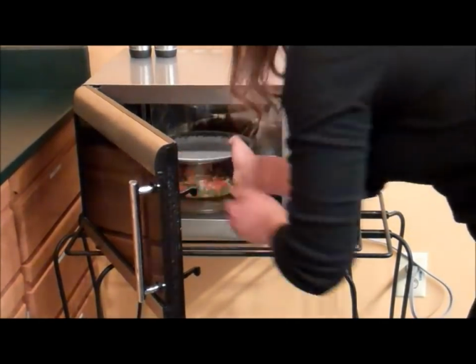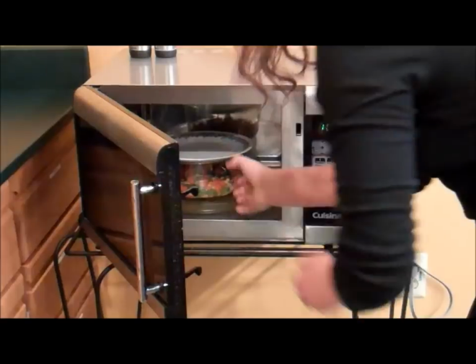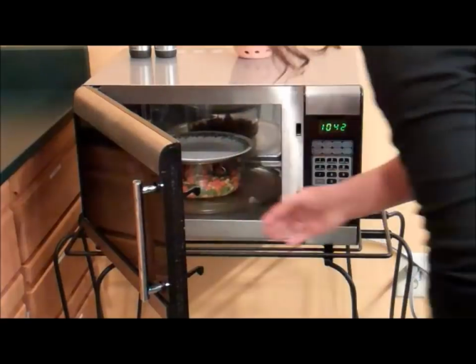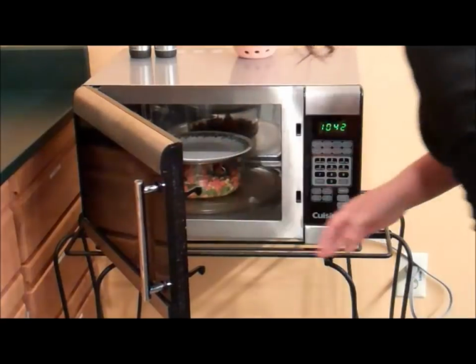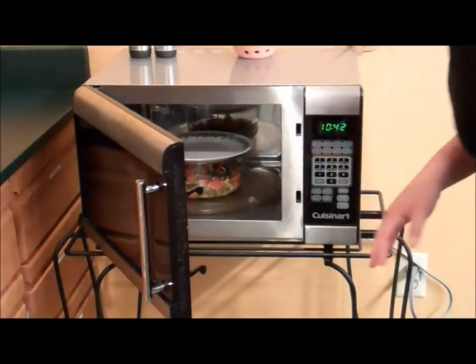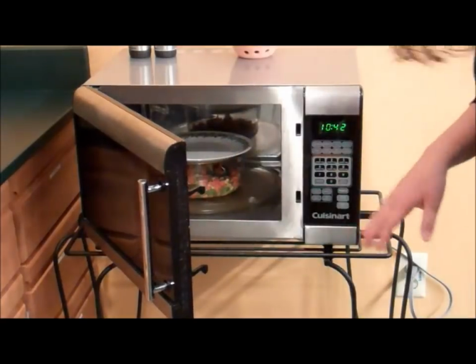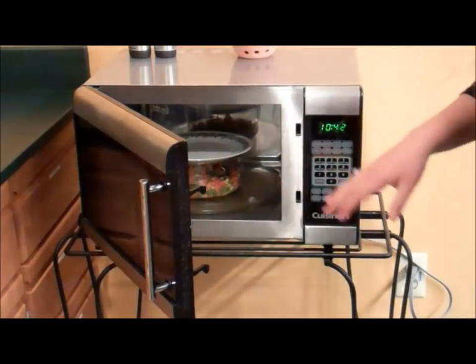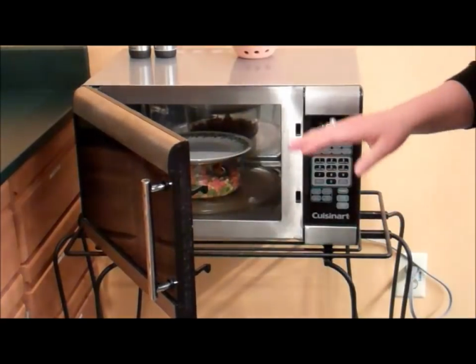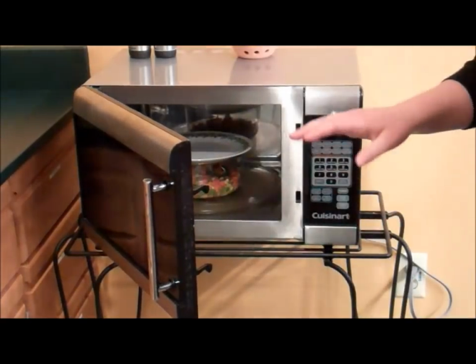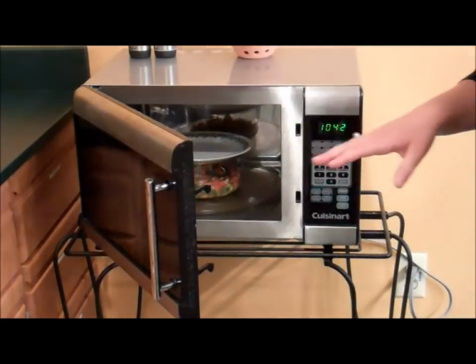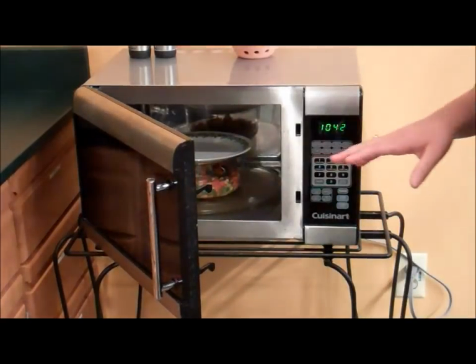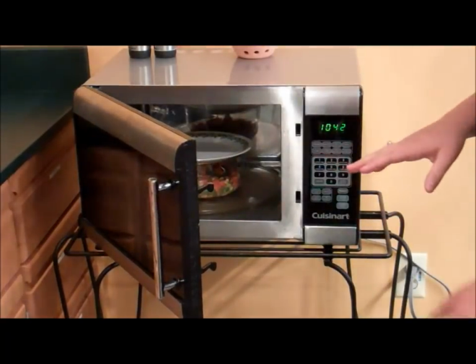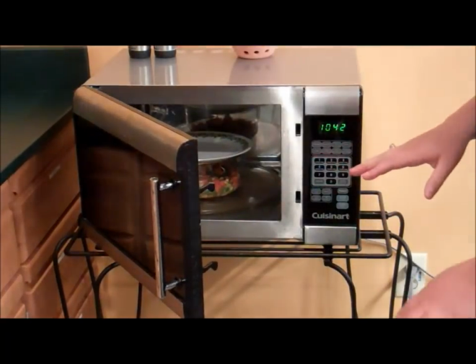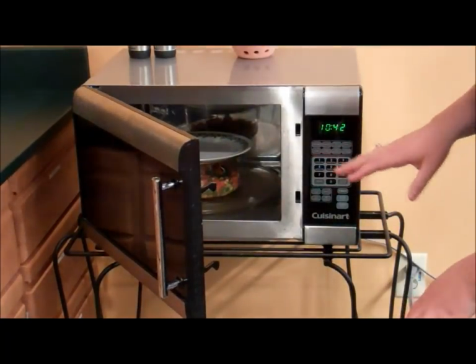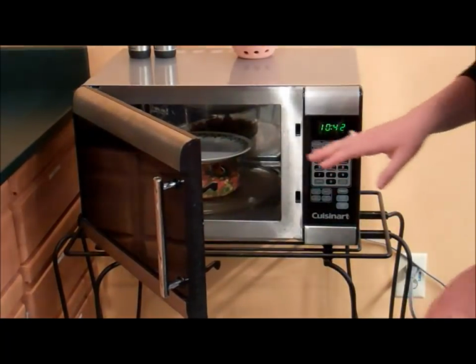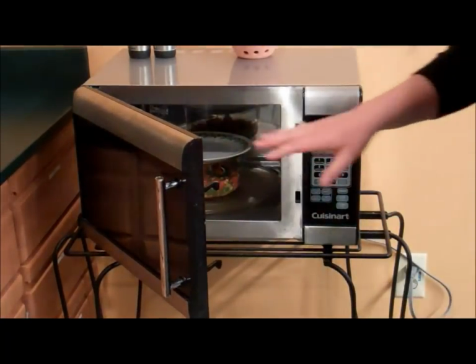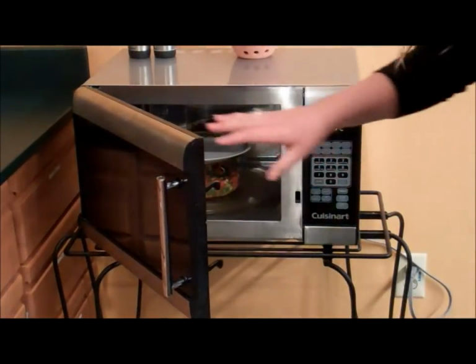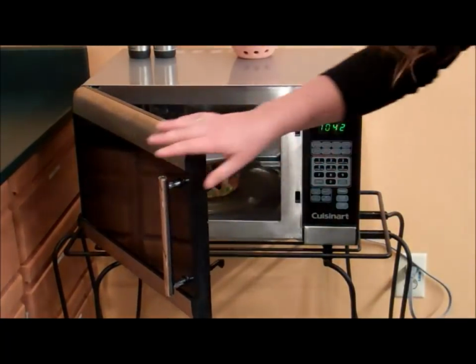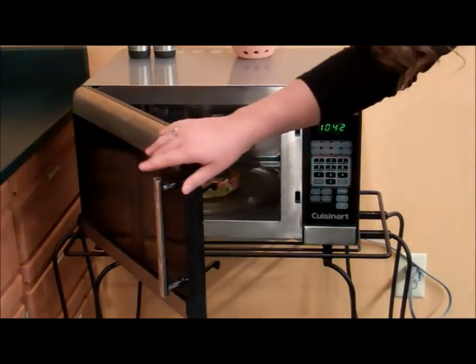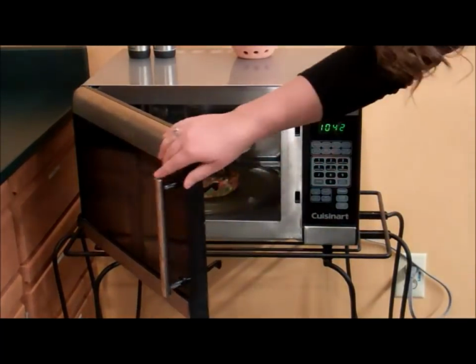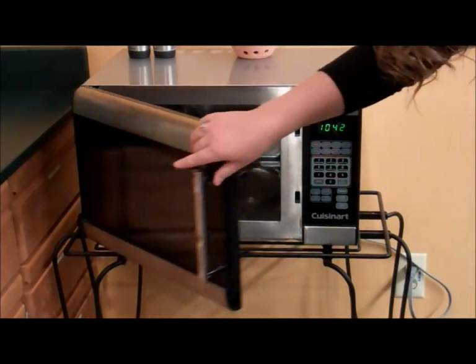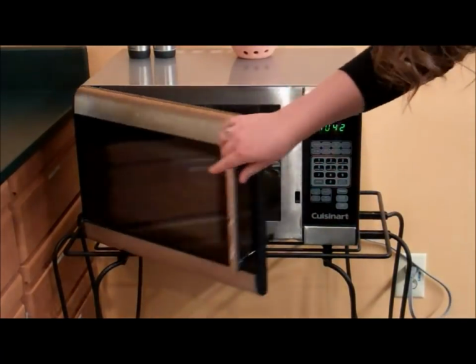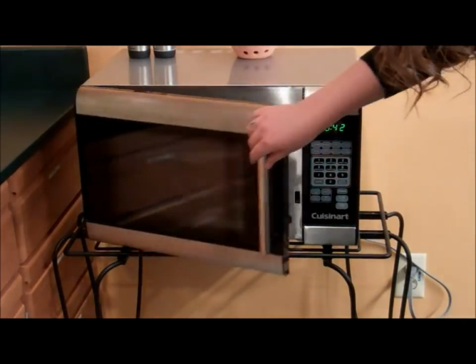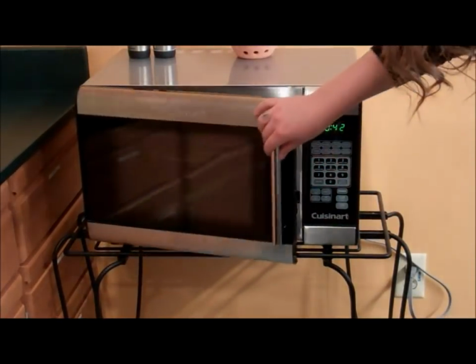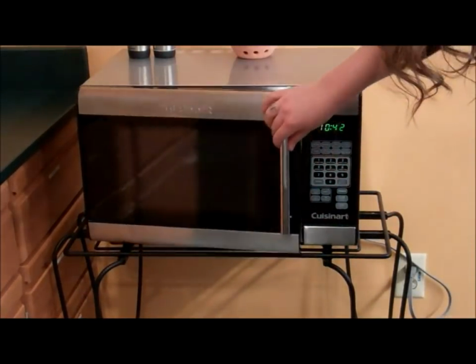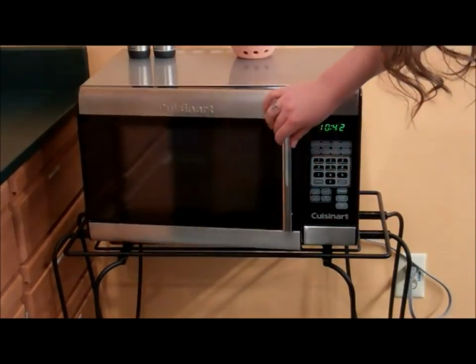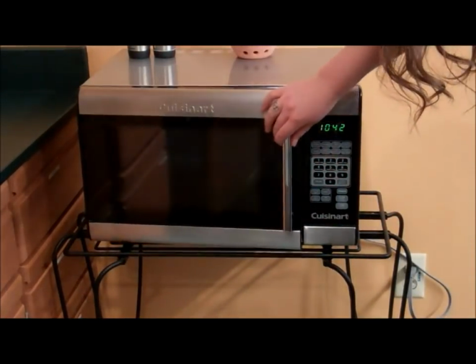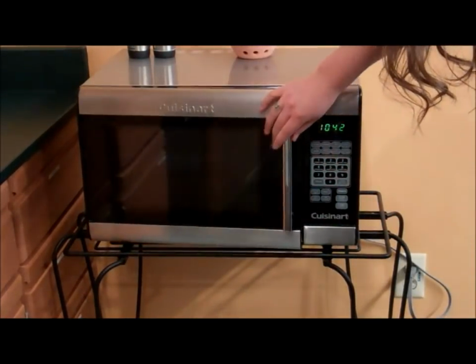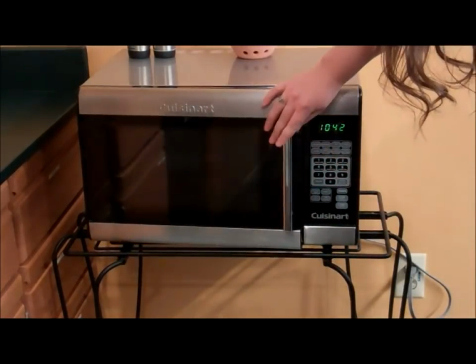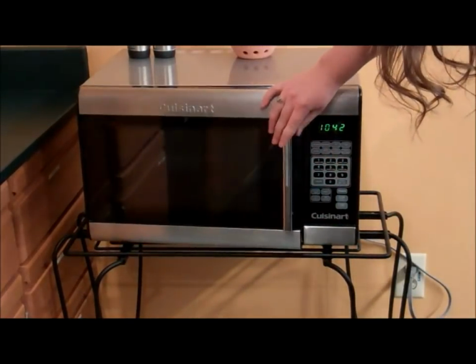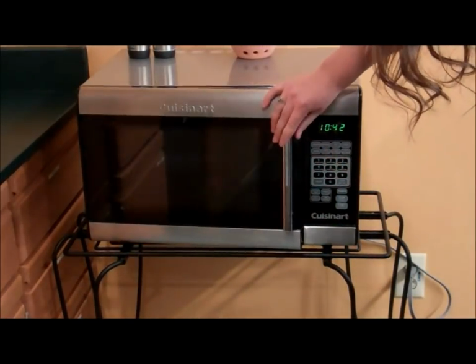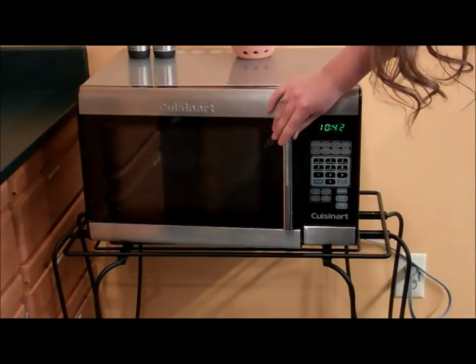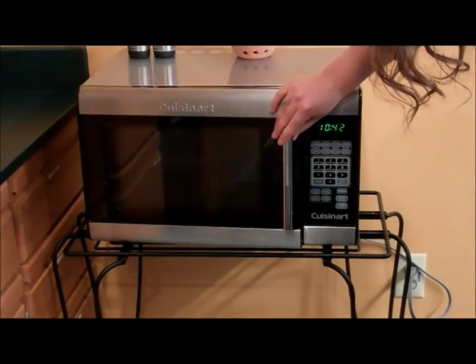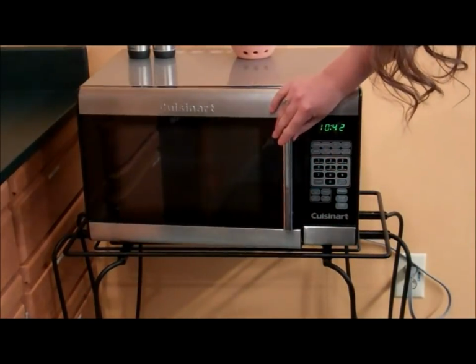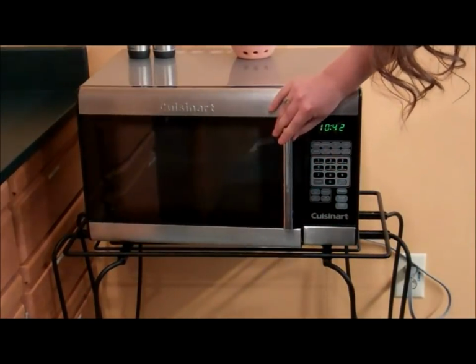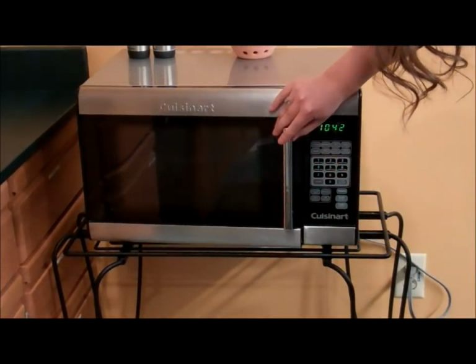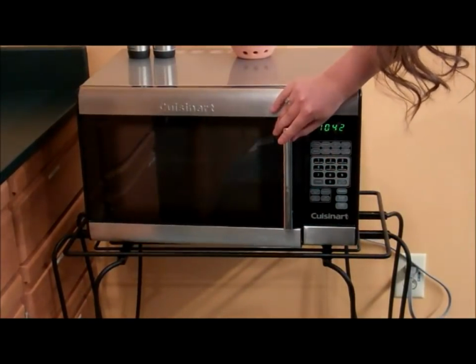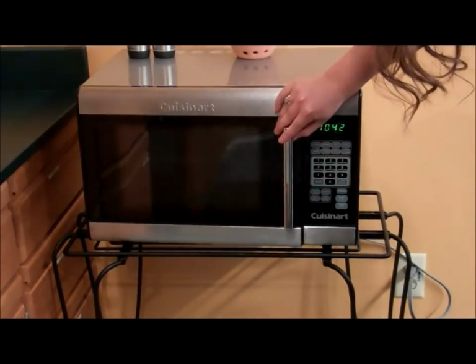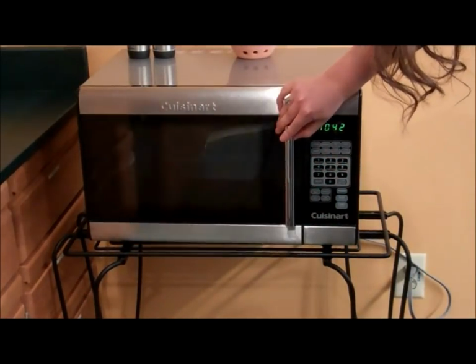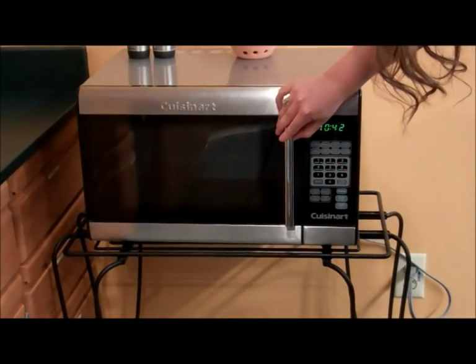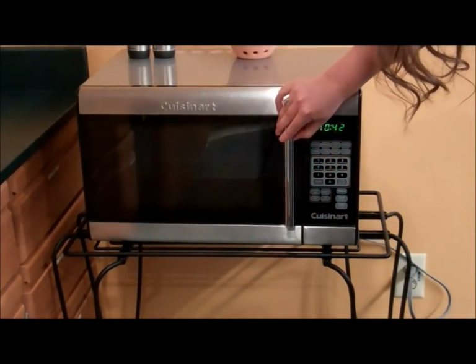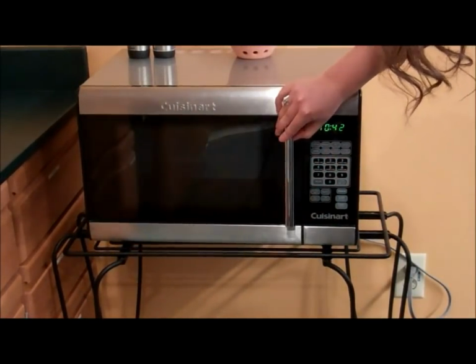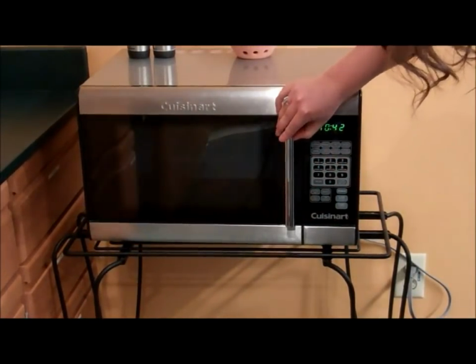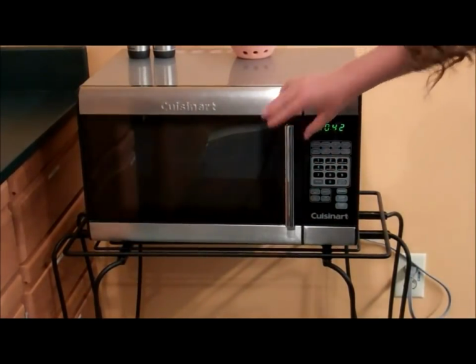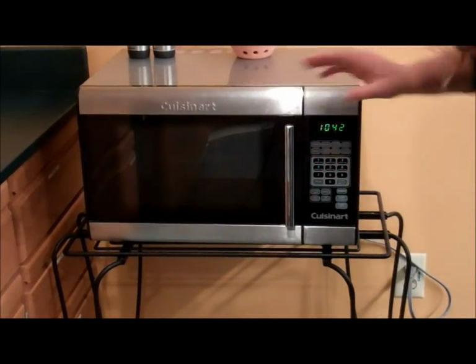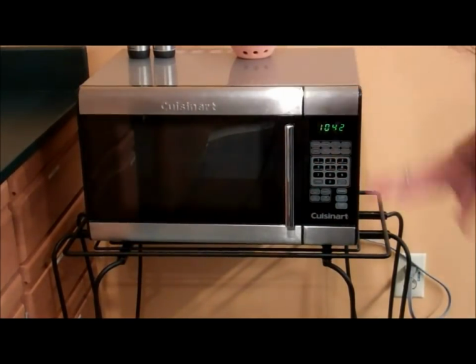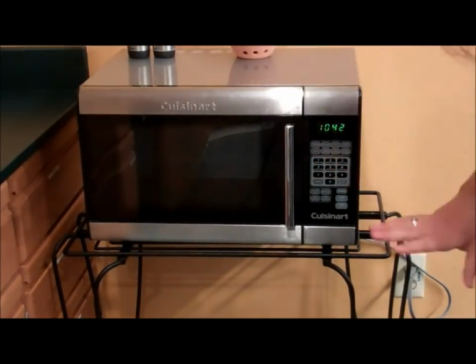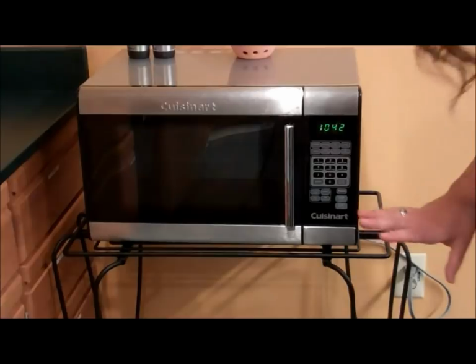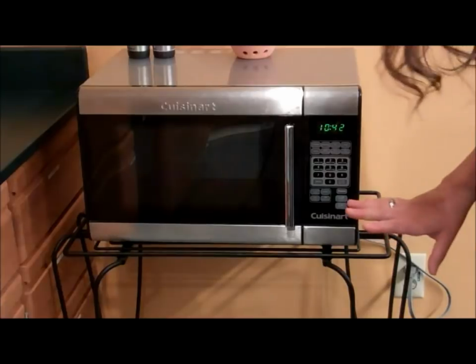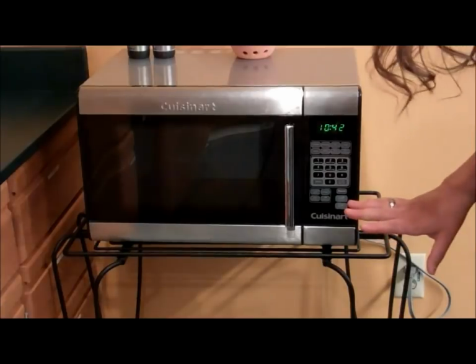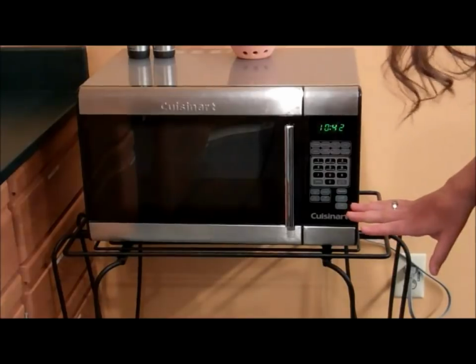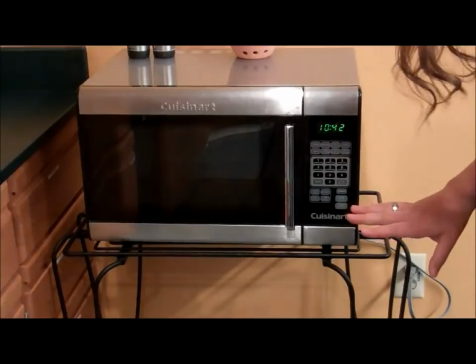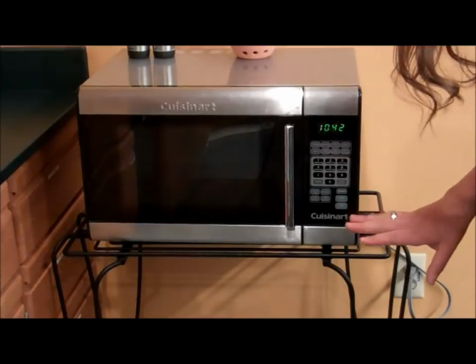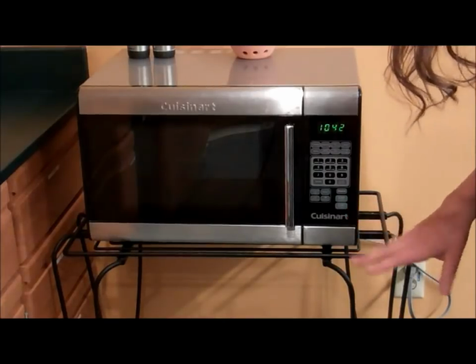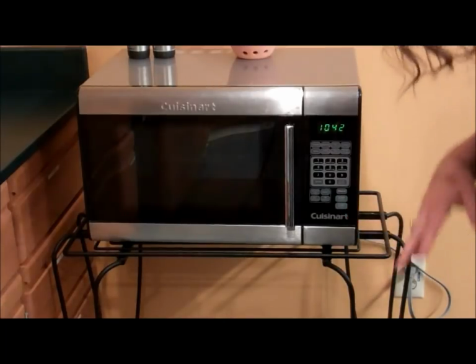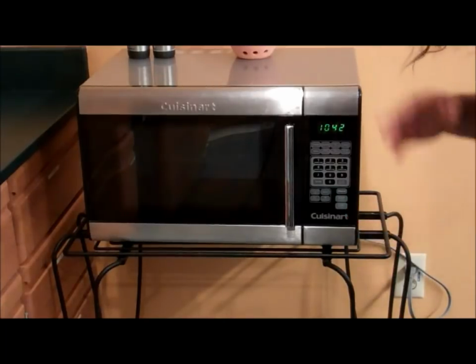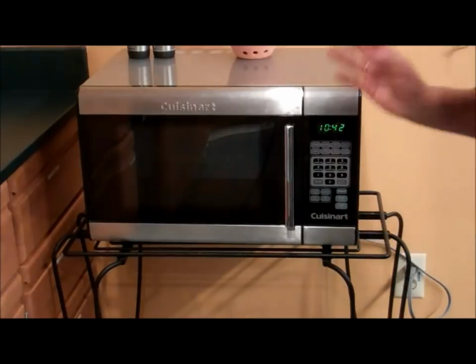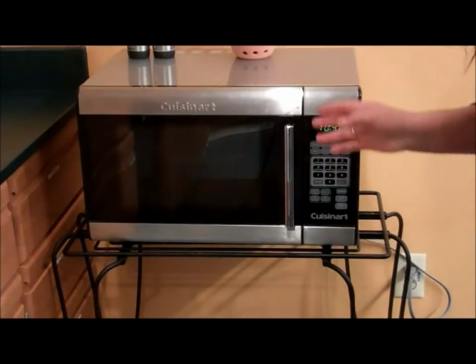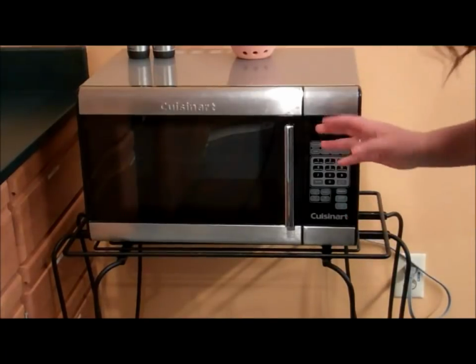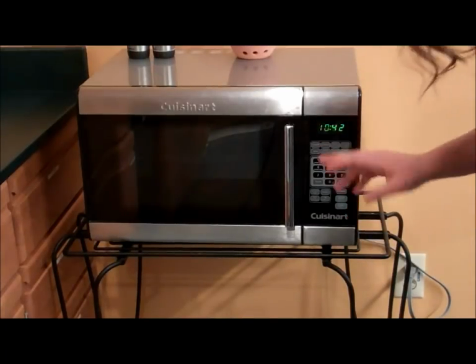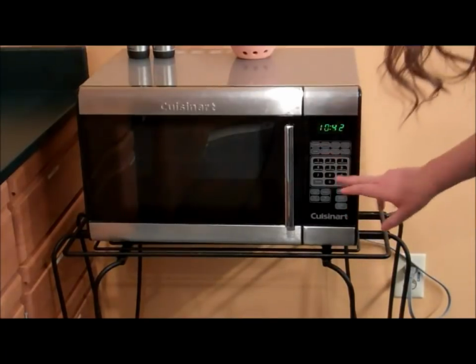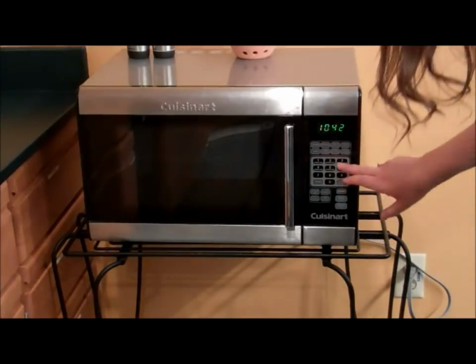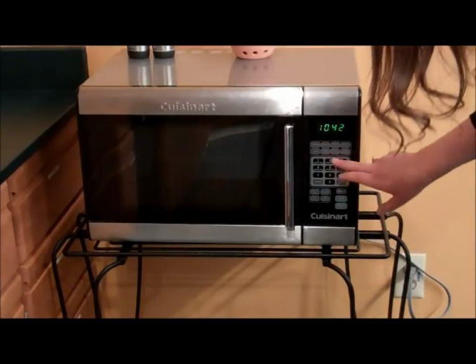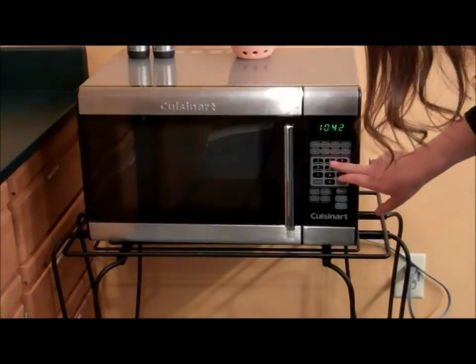They're probably going to cook for about four minutes total. I'm going to do two minutes and then stir them, and then two more minutes.